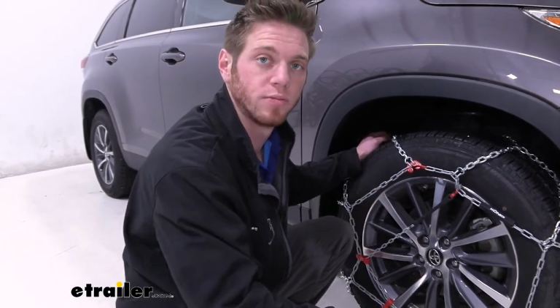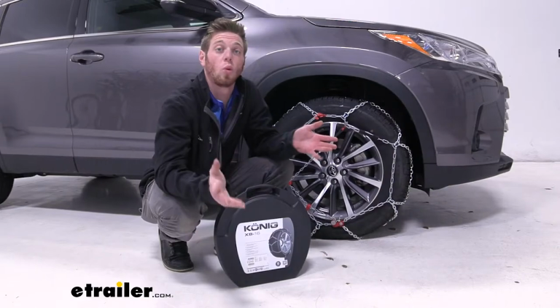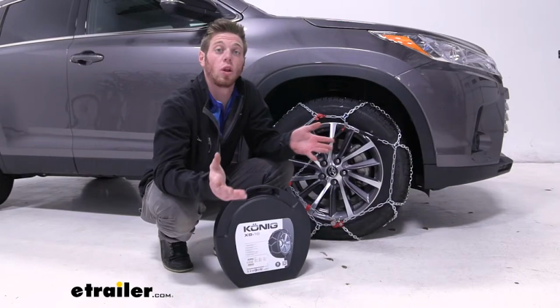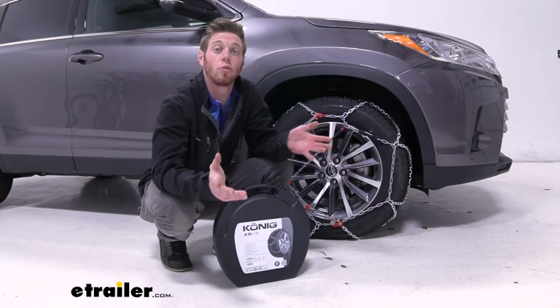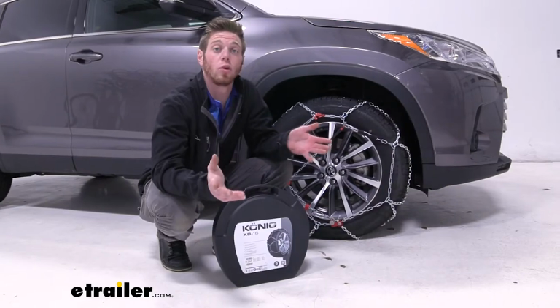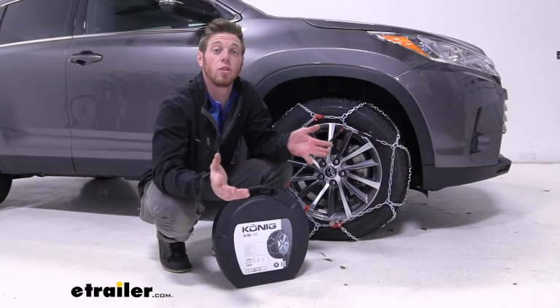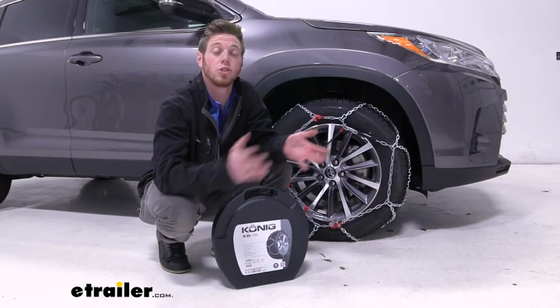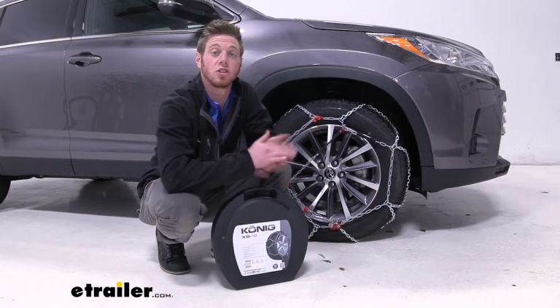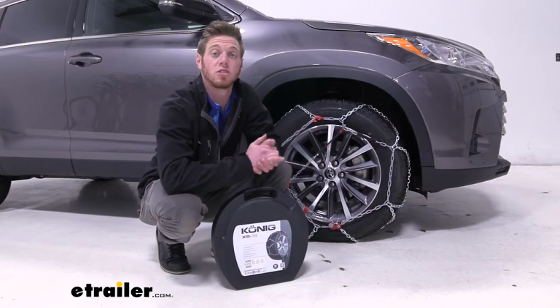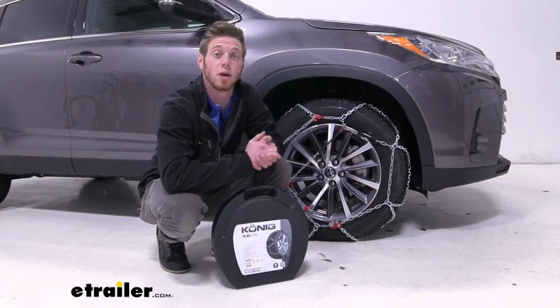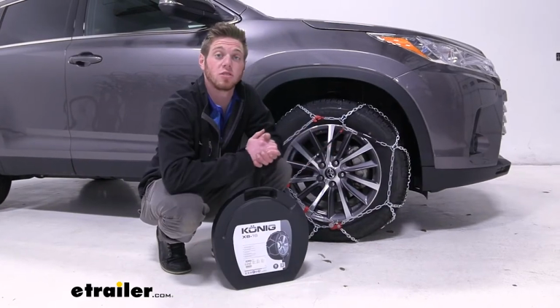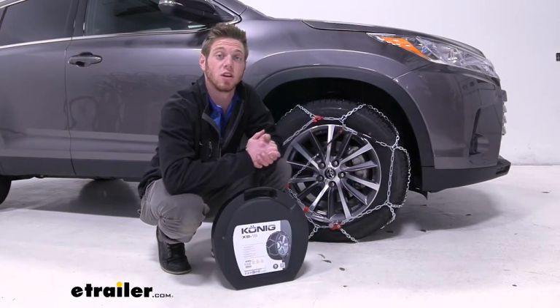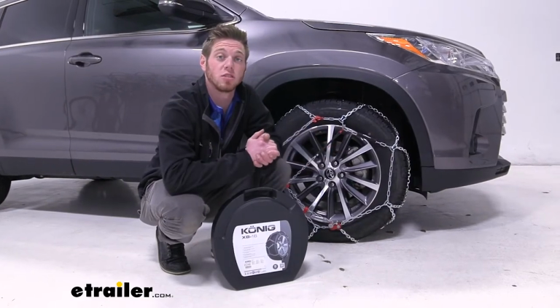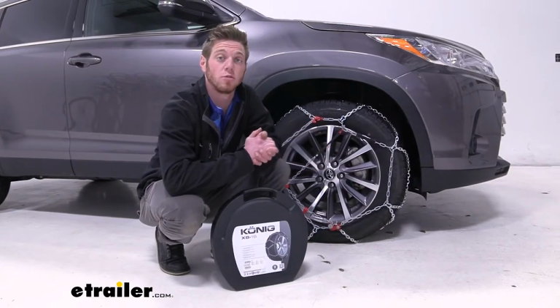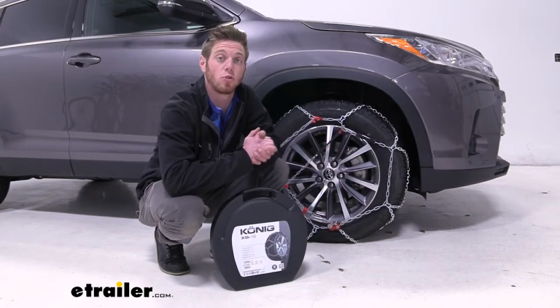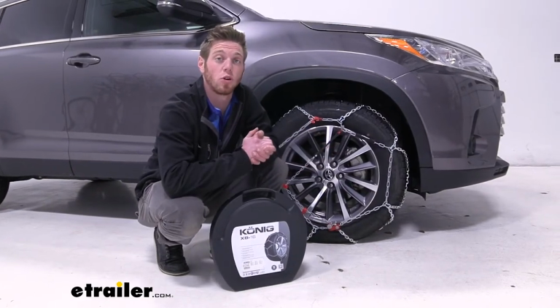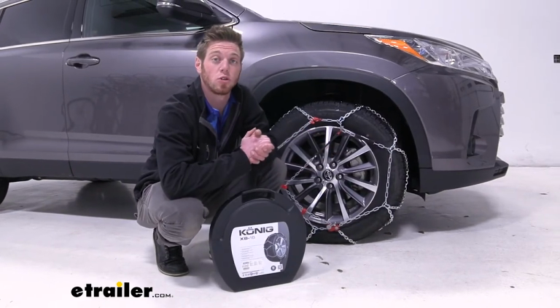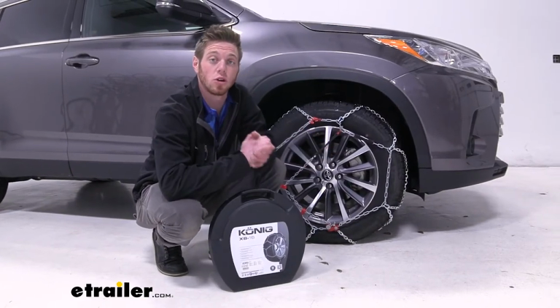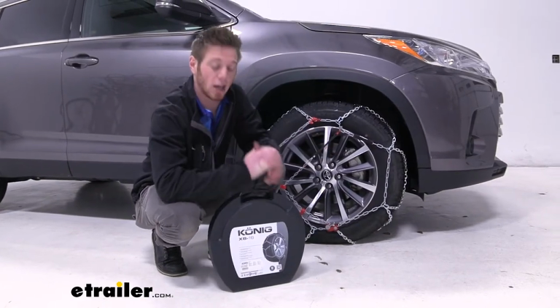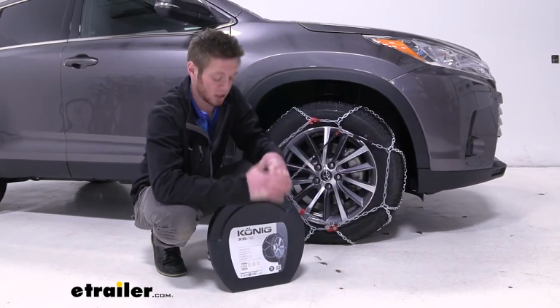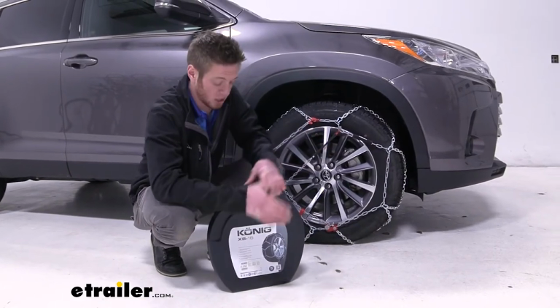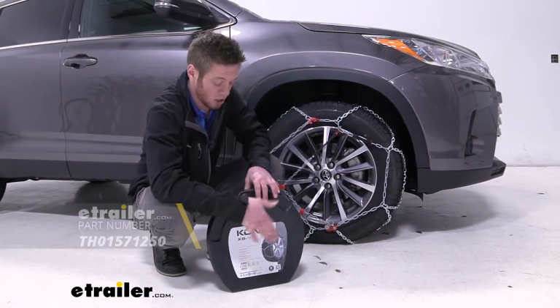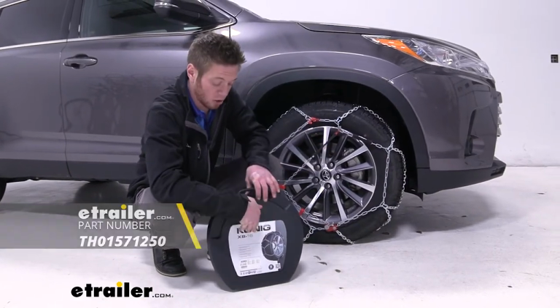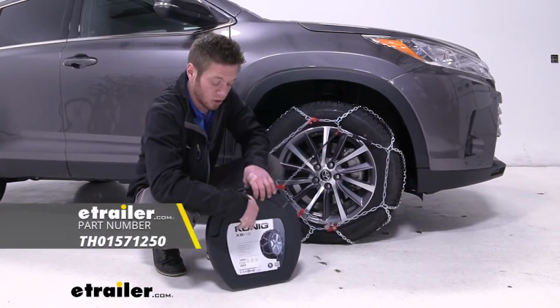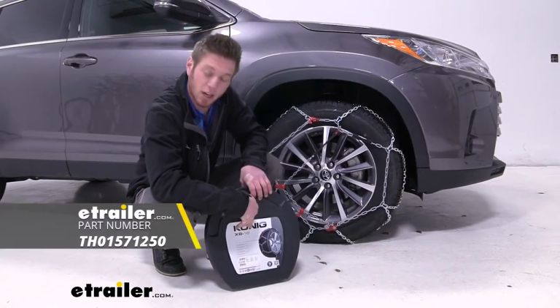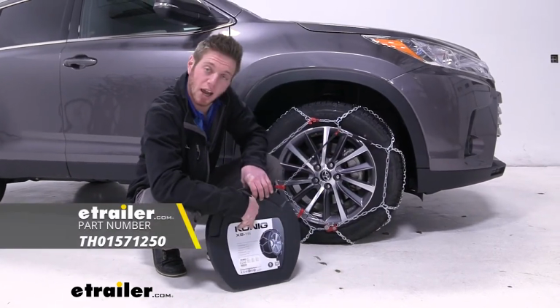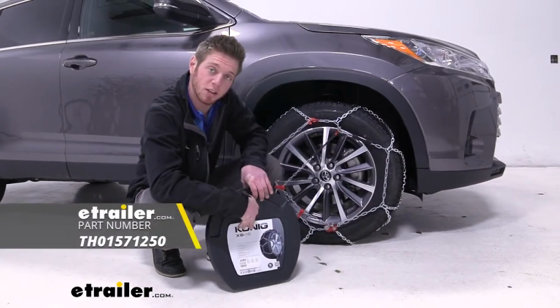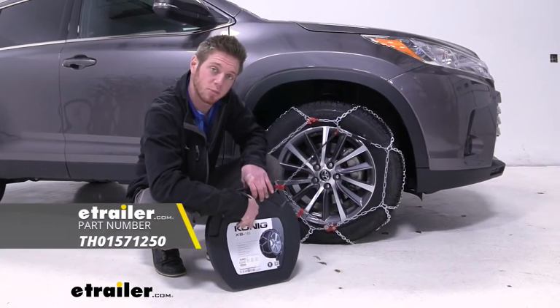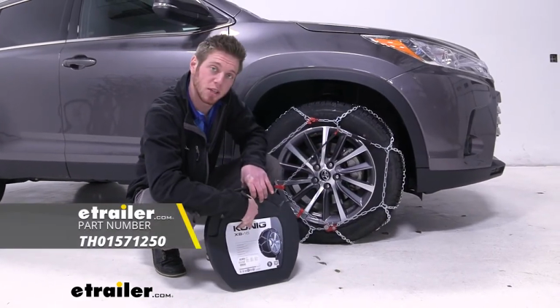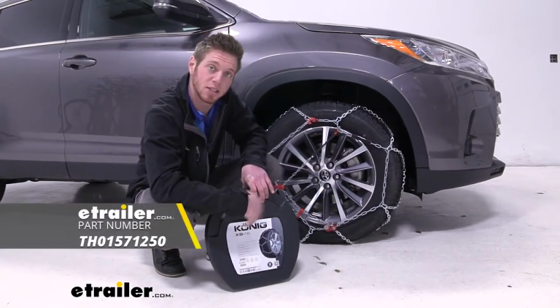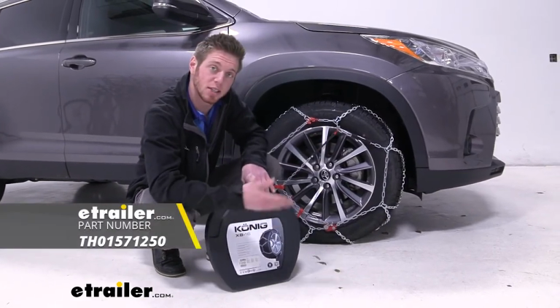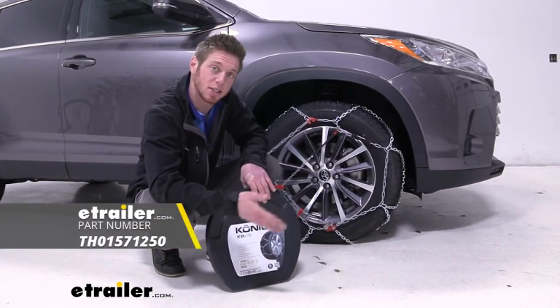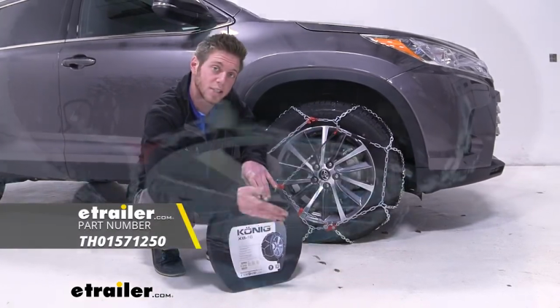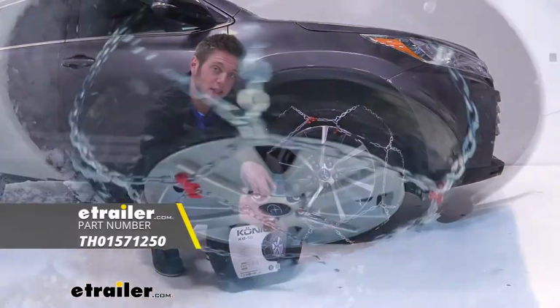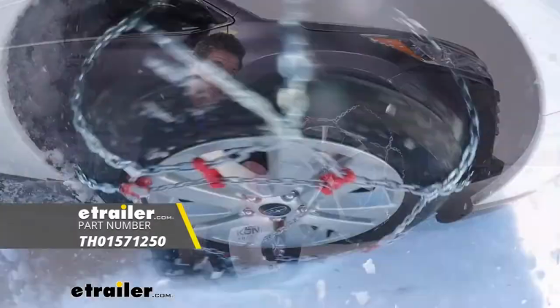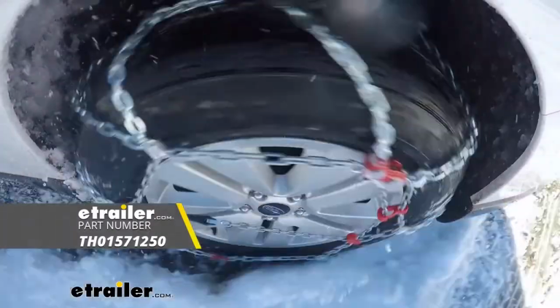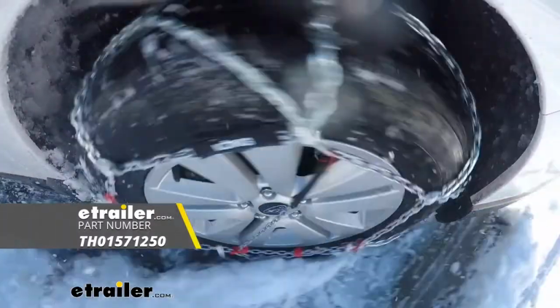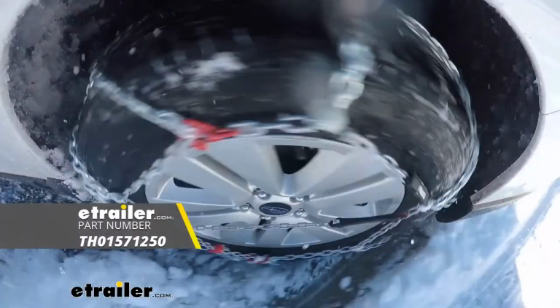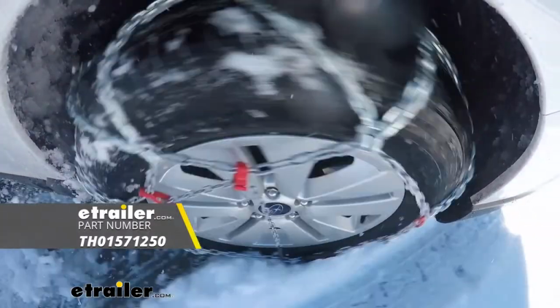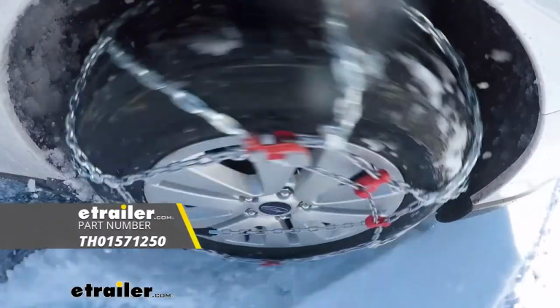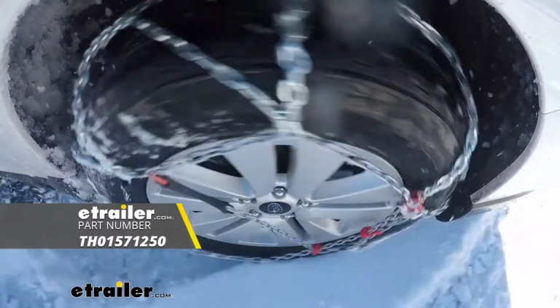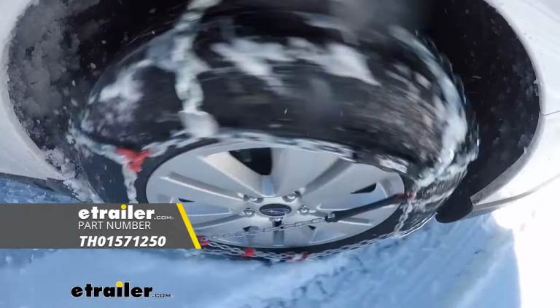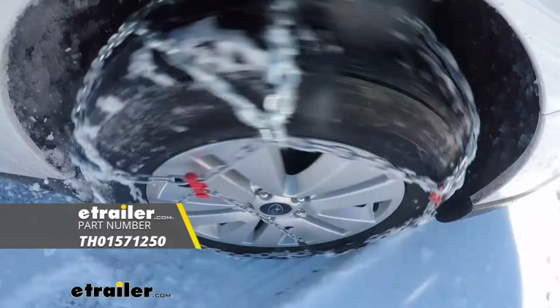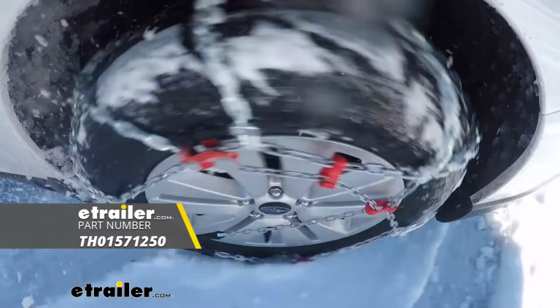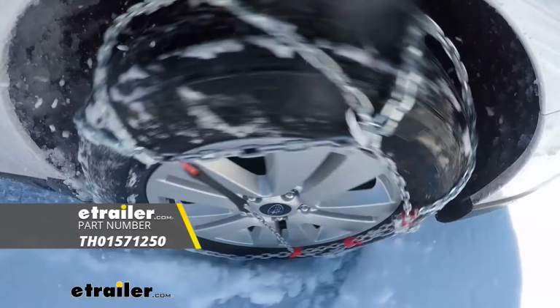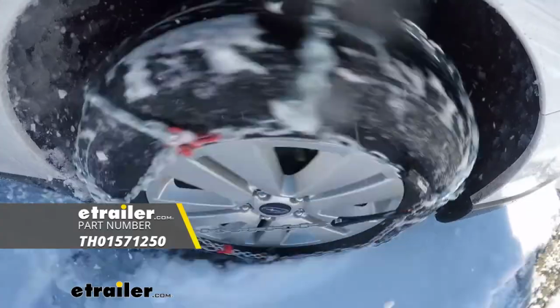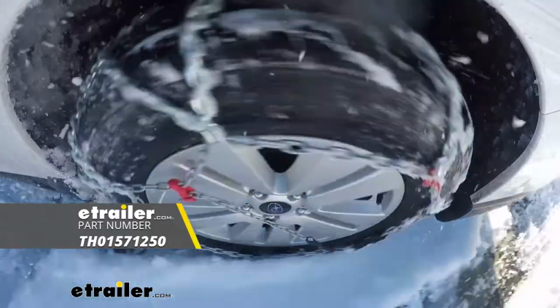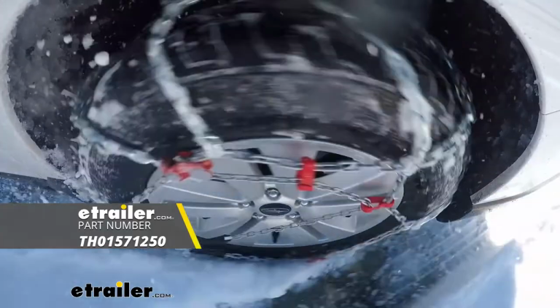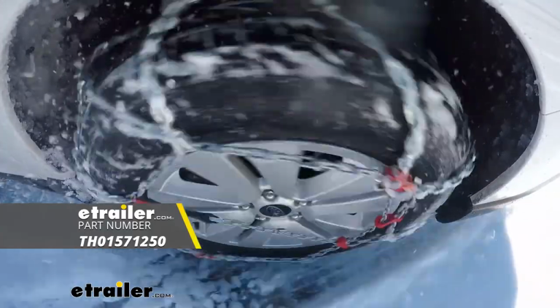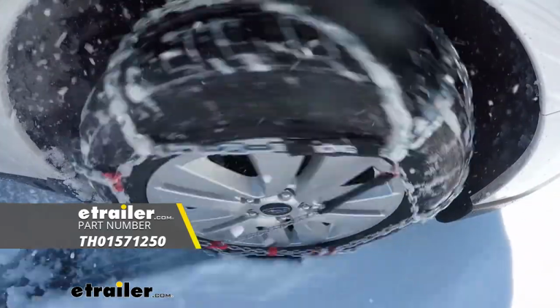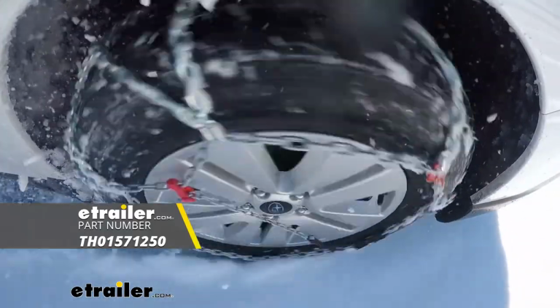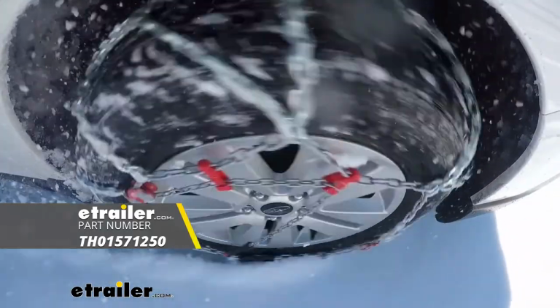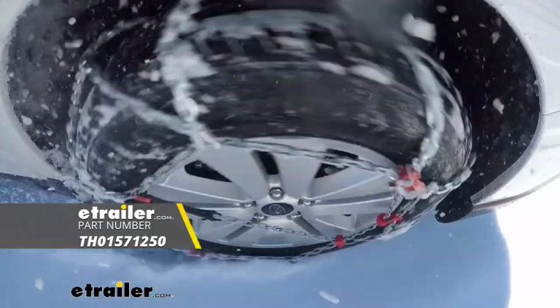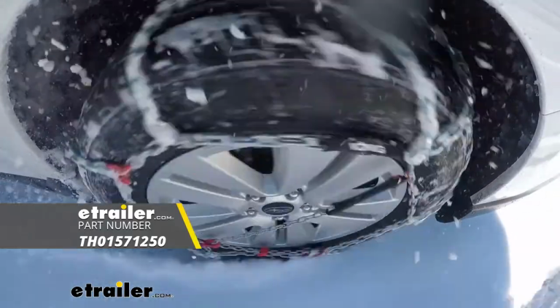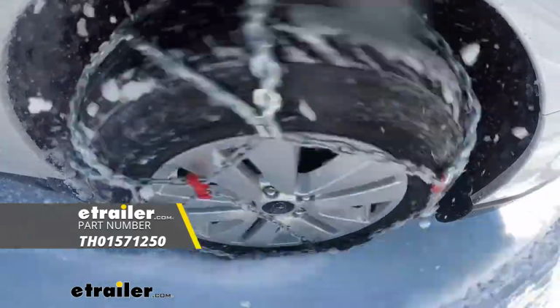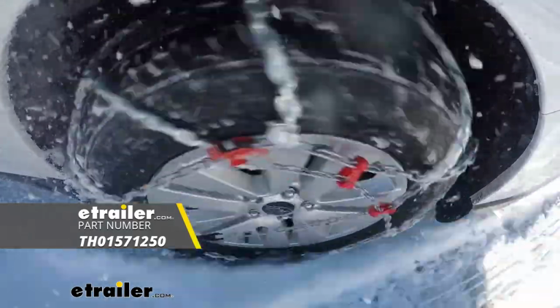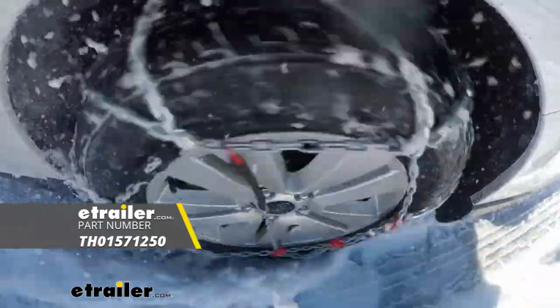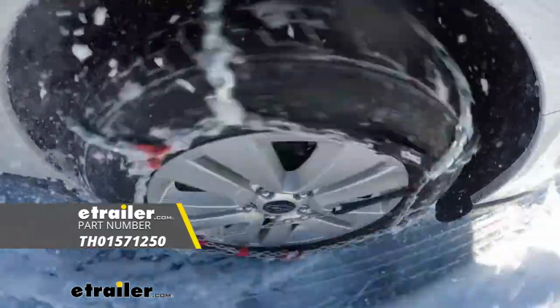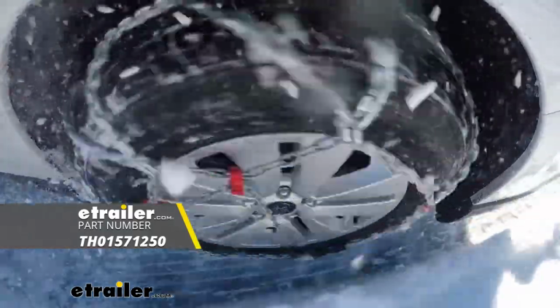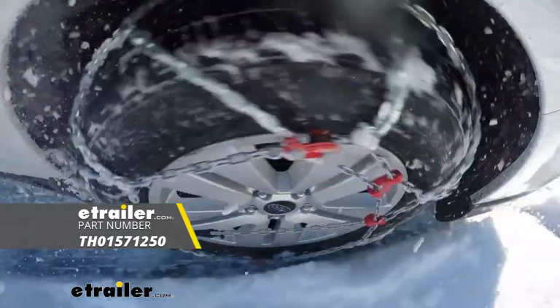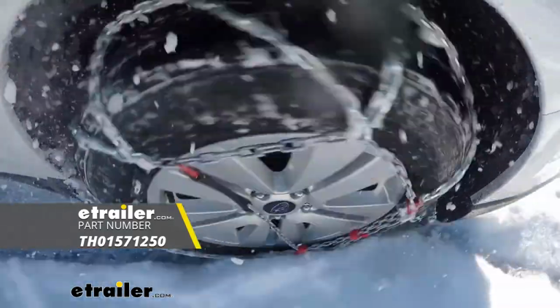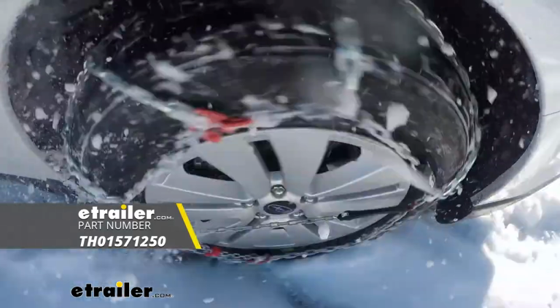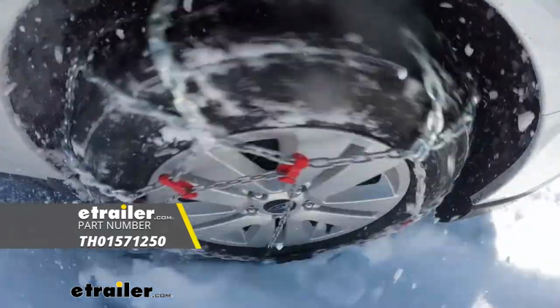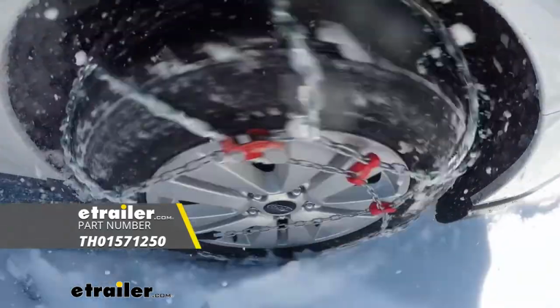That just about does it for a look at the Koenig XB16 snow tire chains on our 2019 Toyota Highlander.